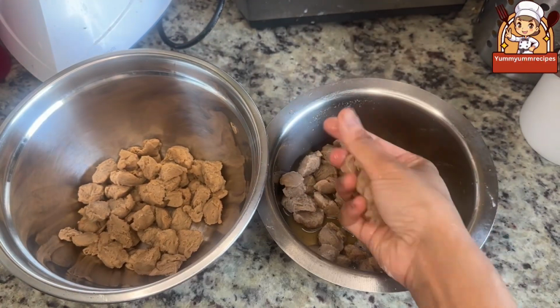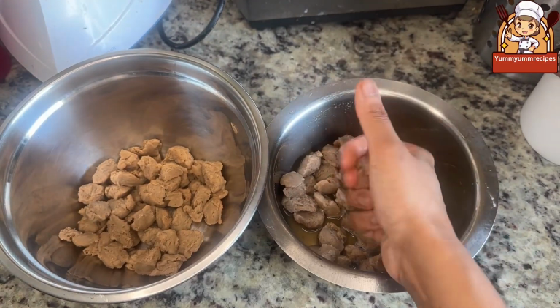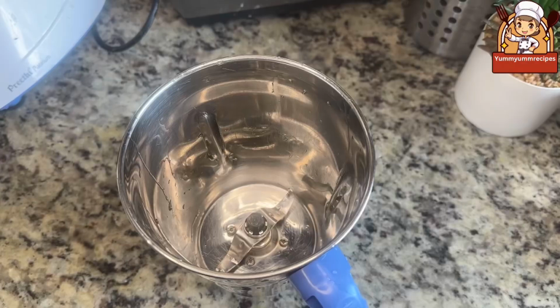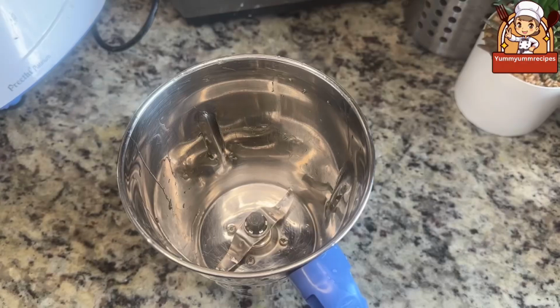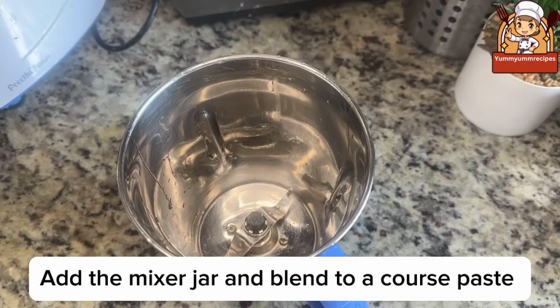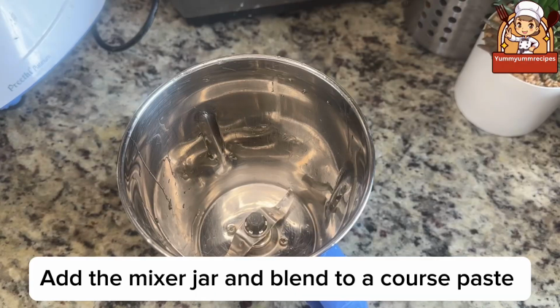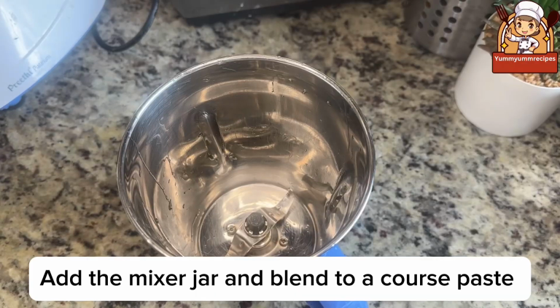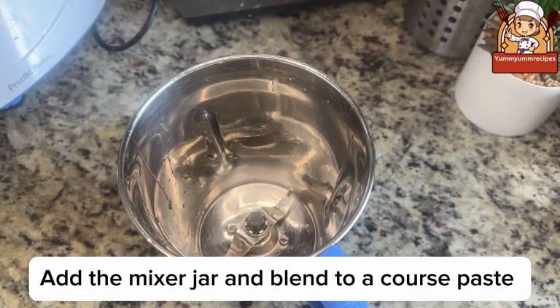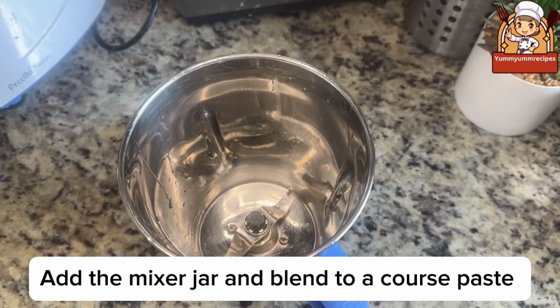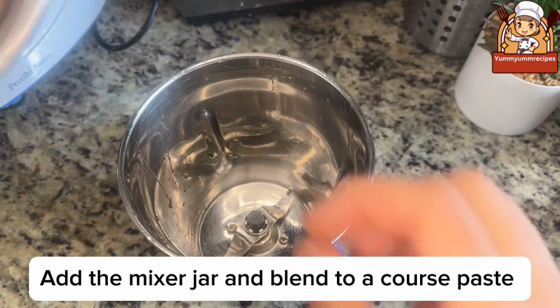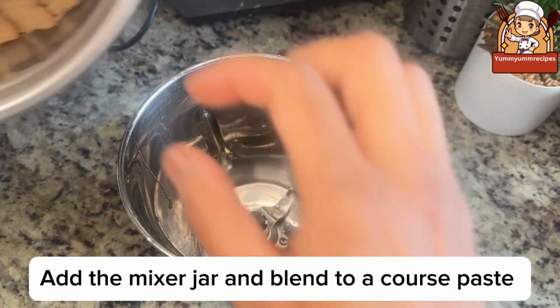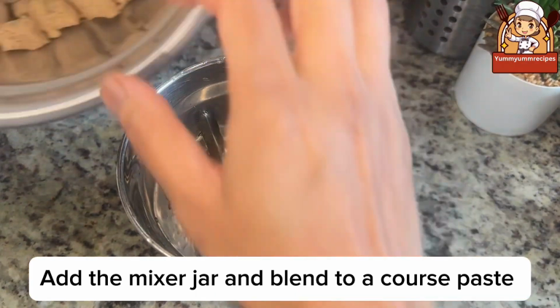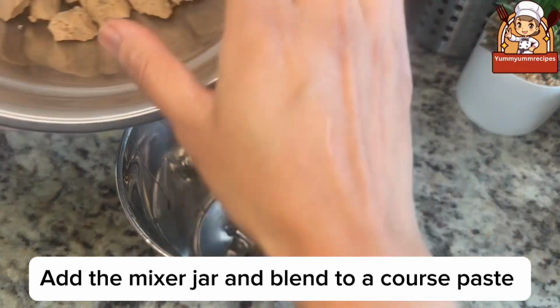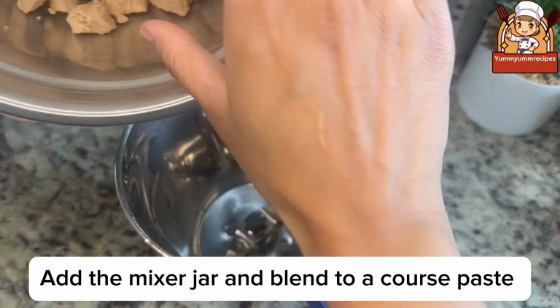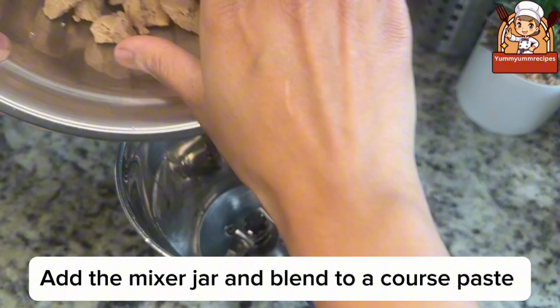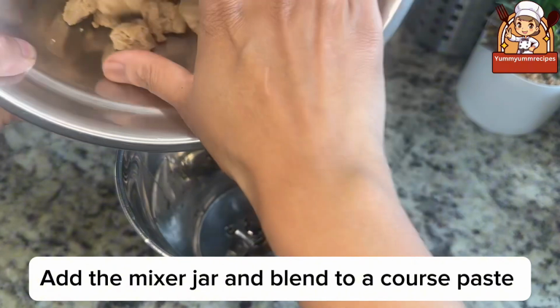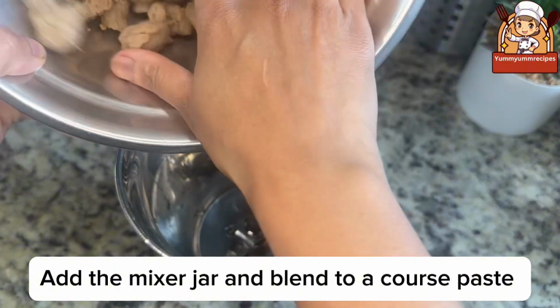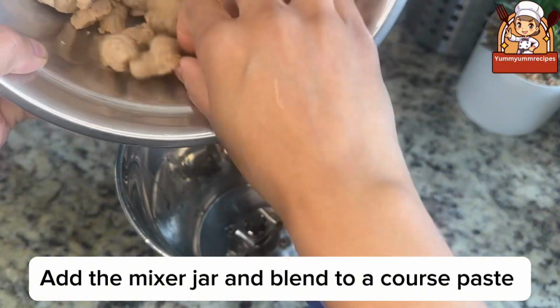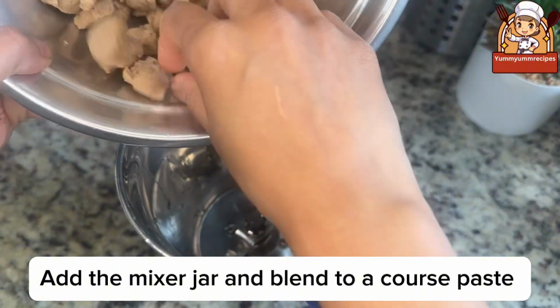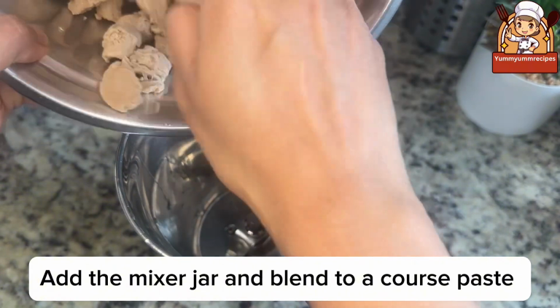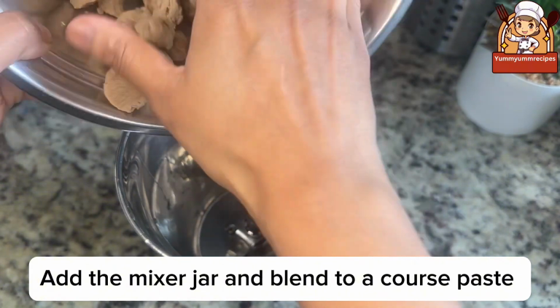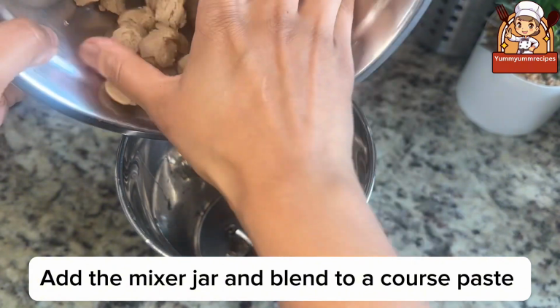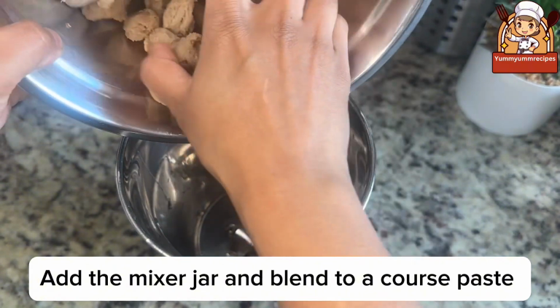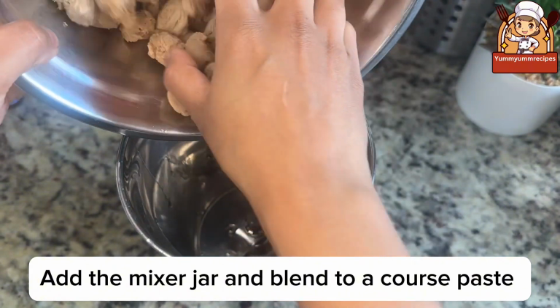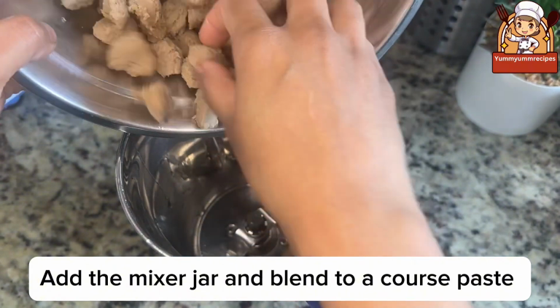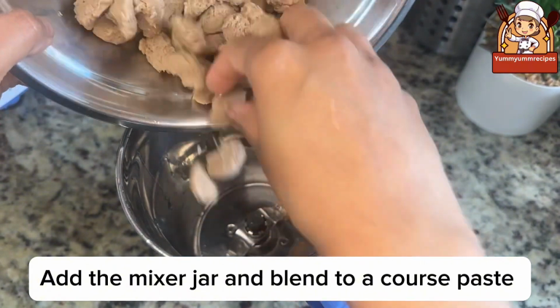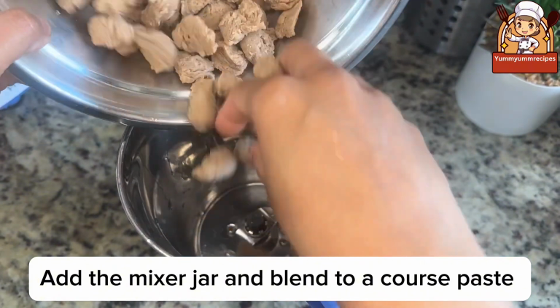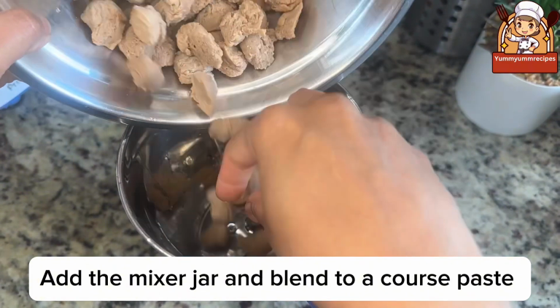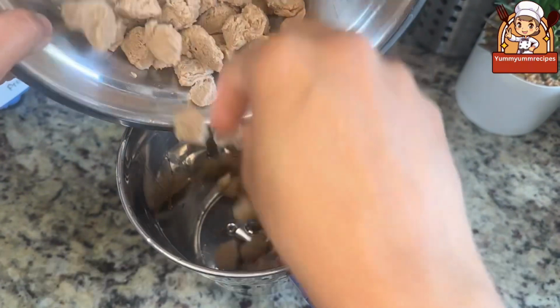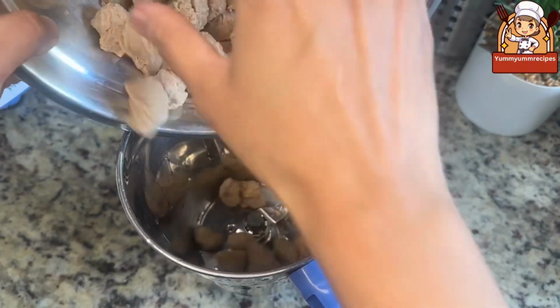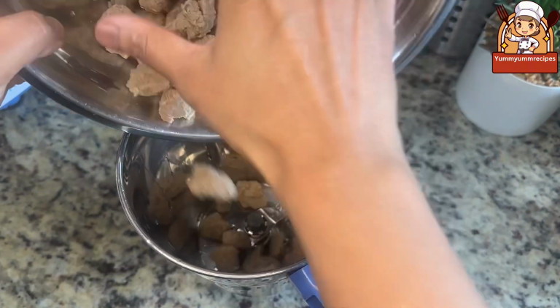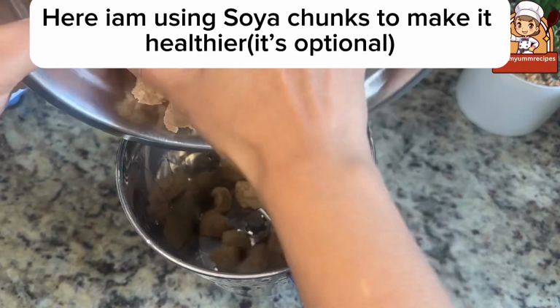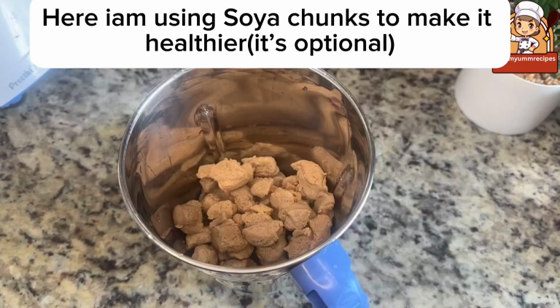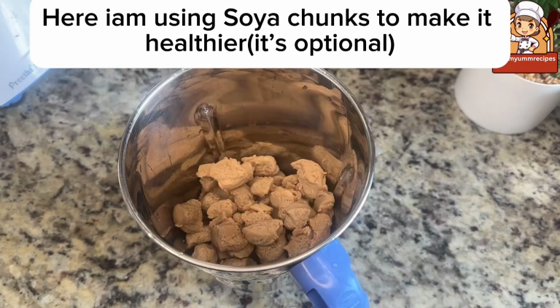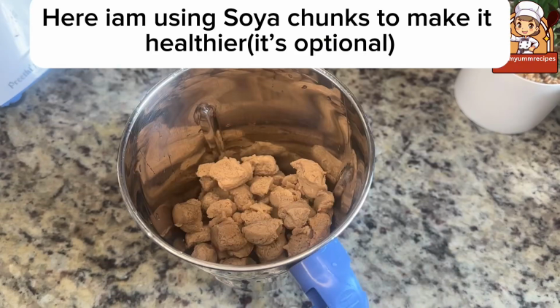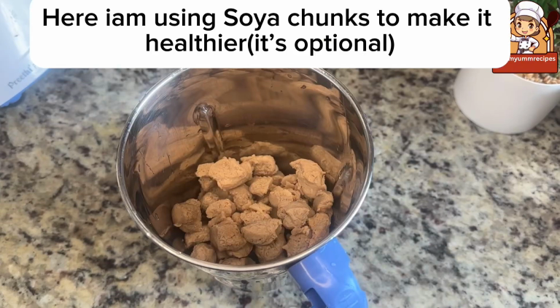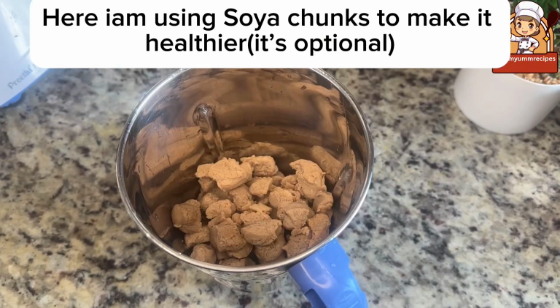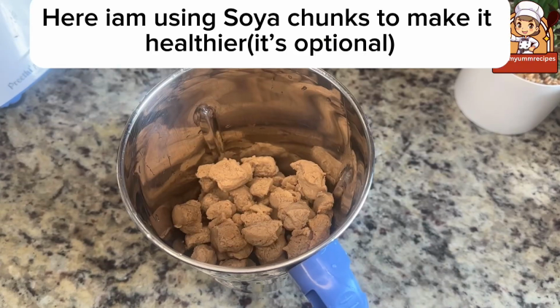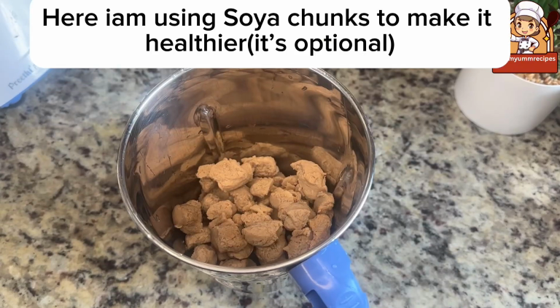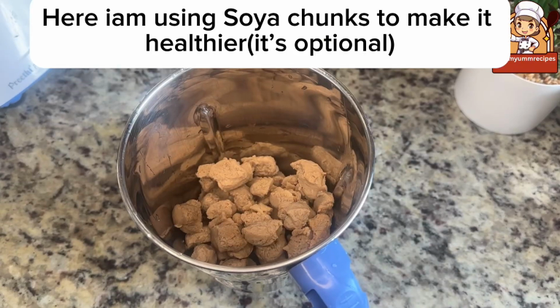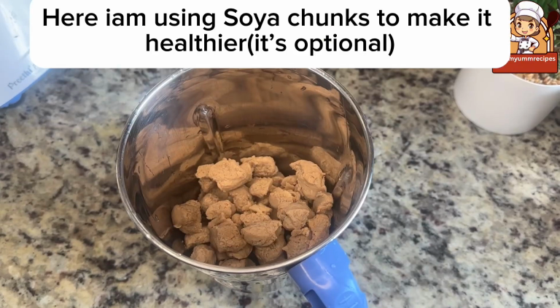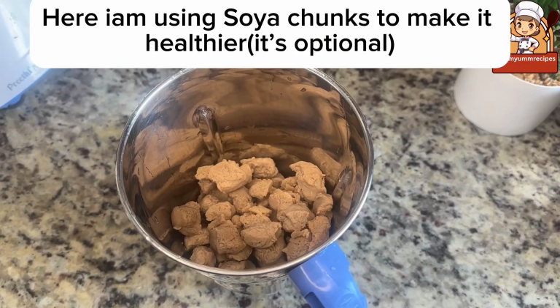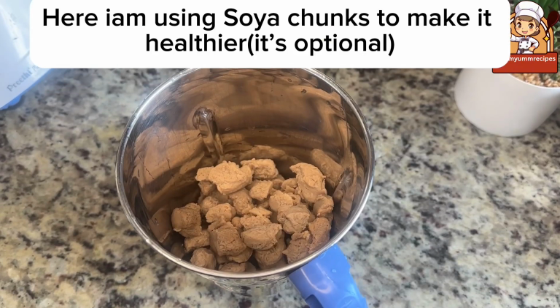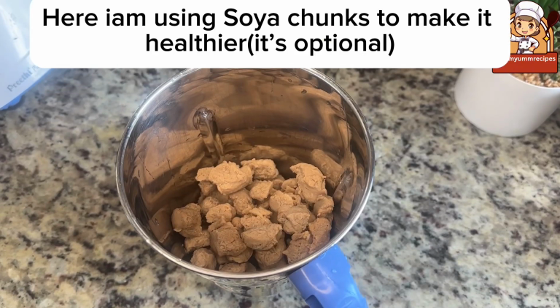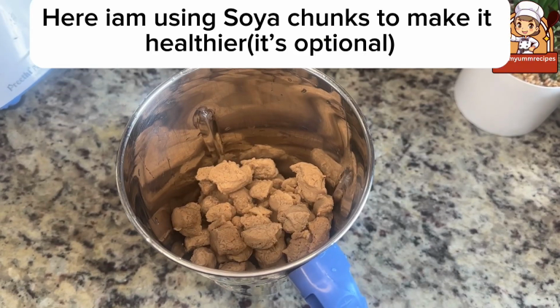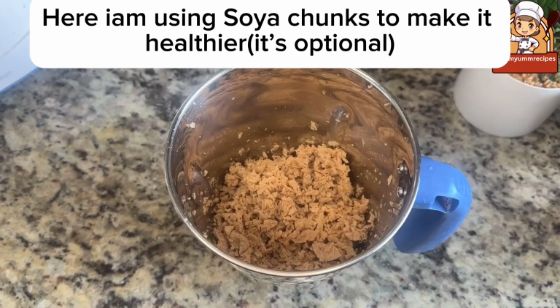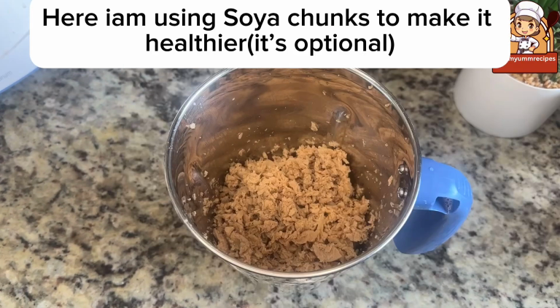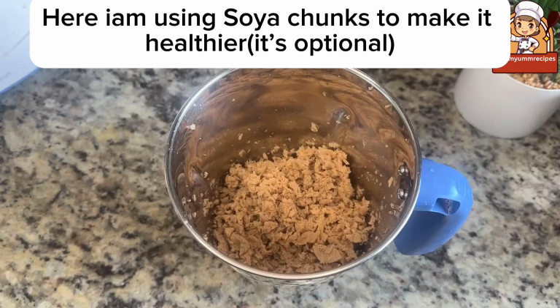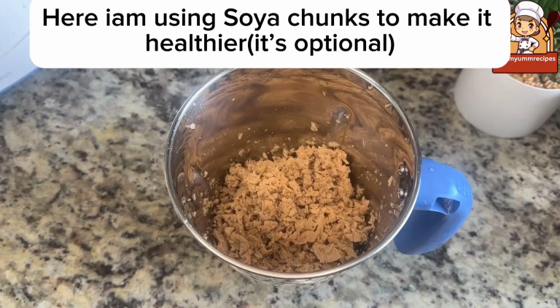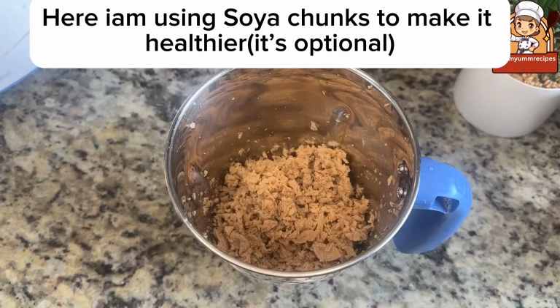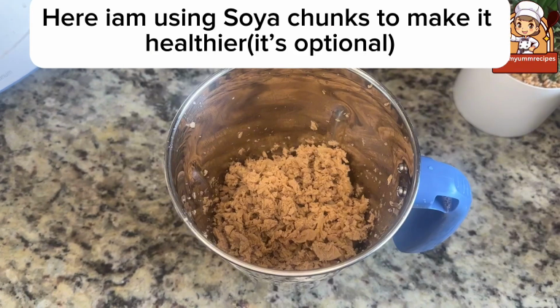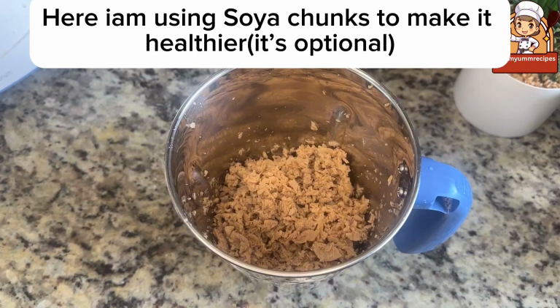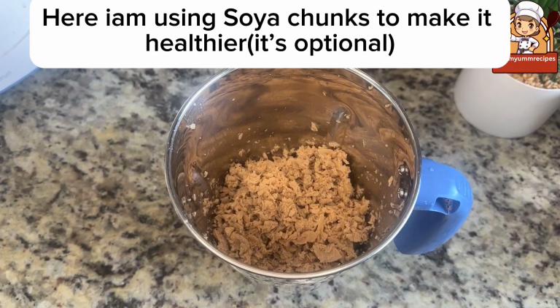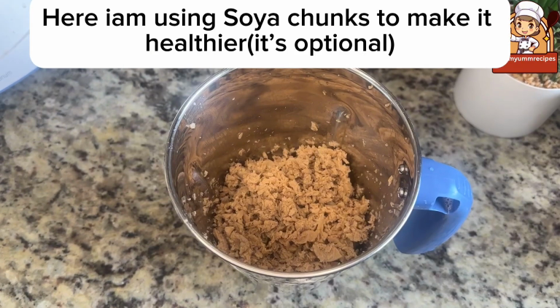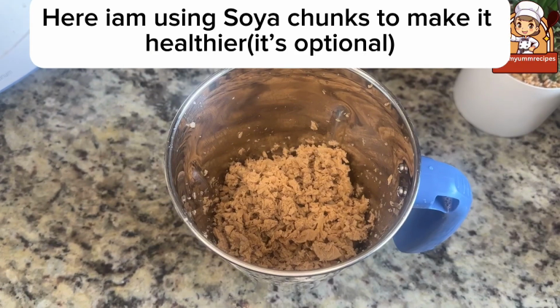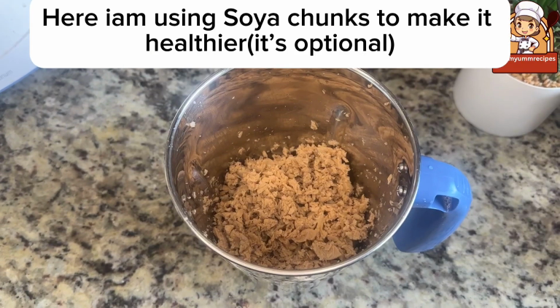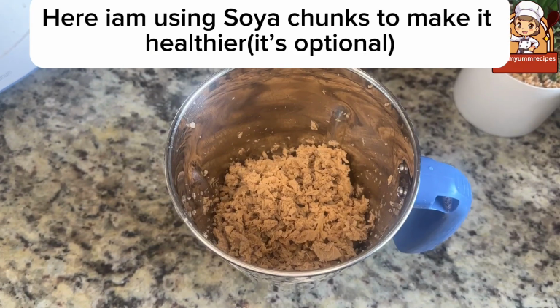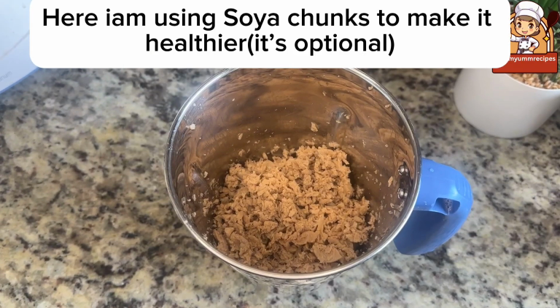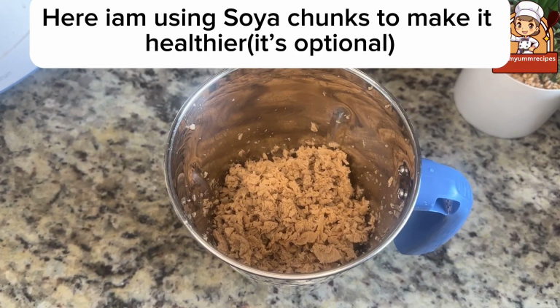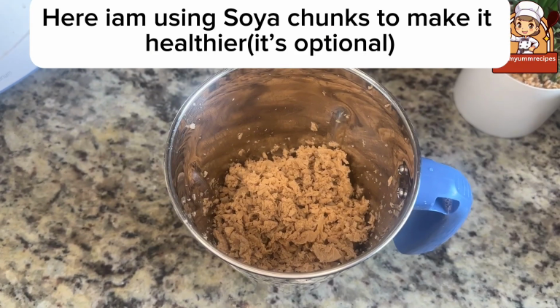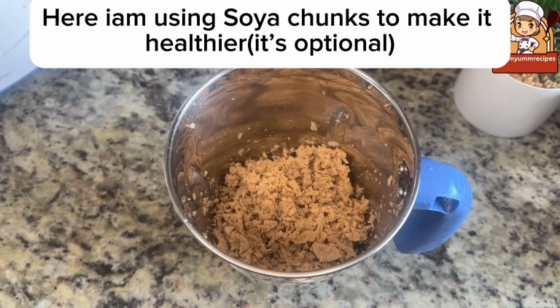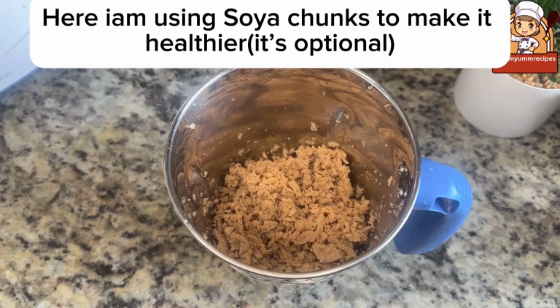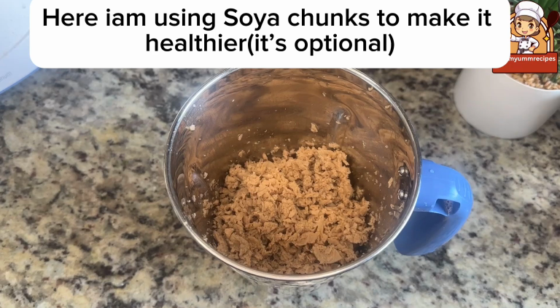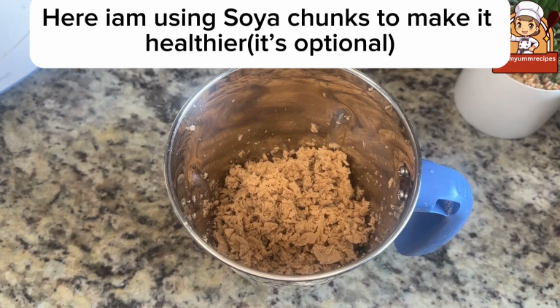Add to the mixer jar and blend to a coarse paste. Here I am using soya chunks to make it healthier — it's optional.